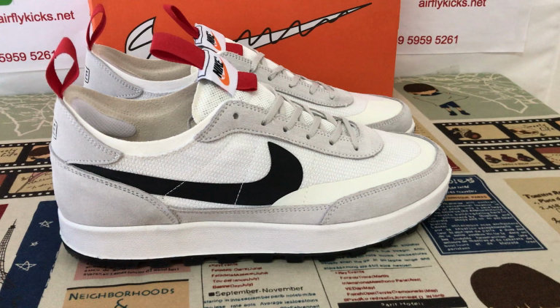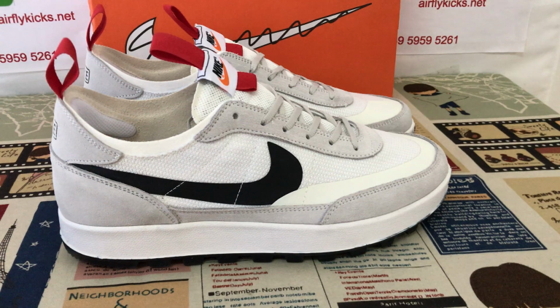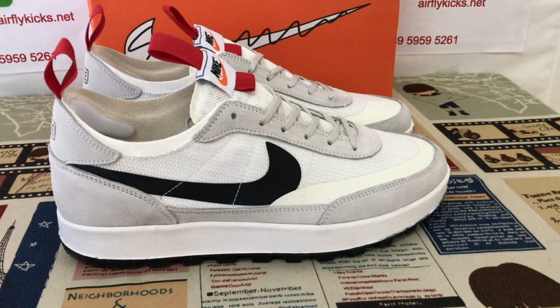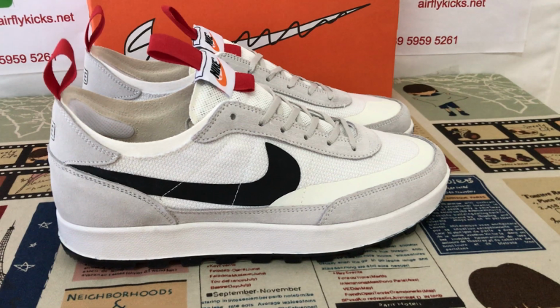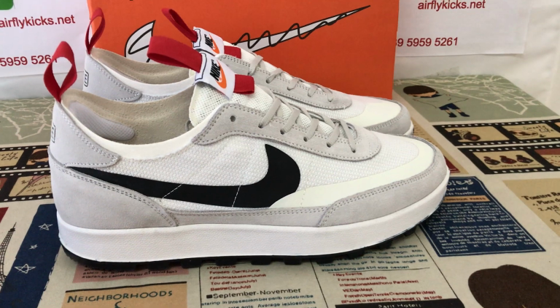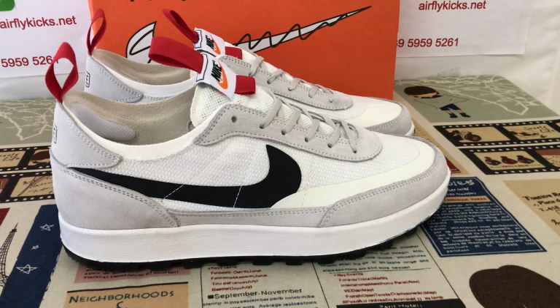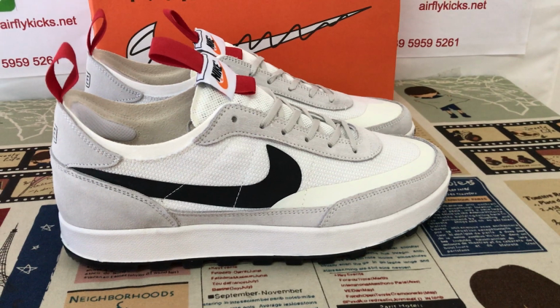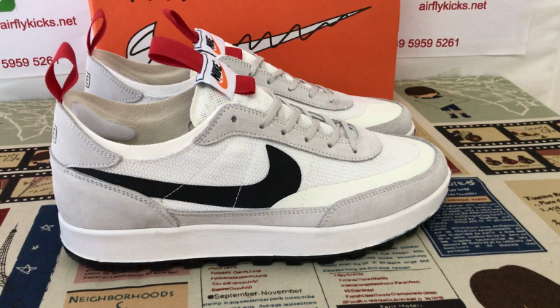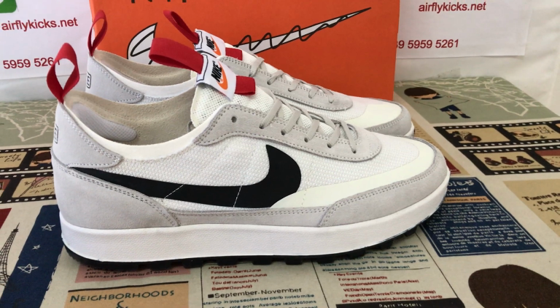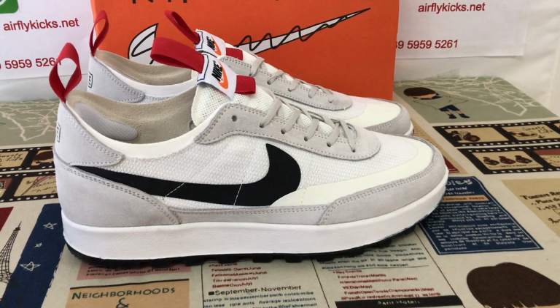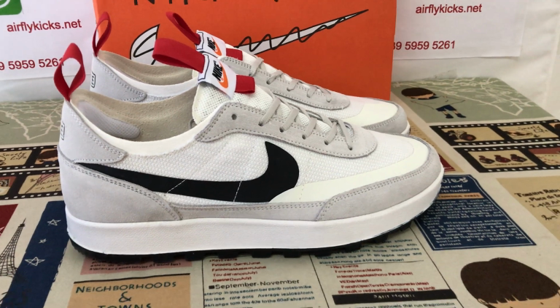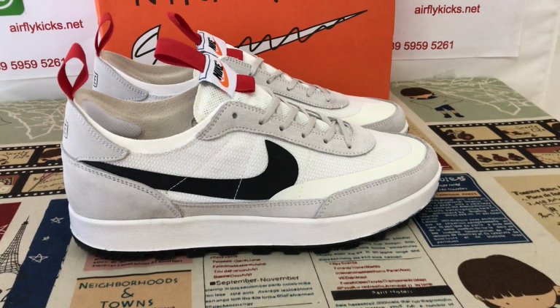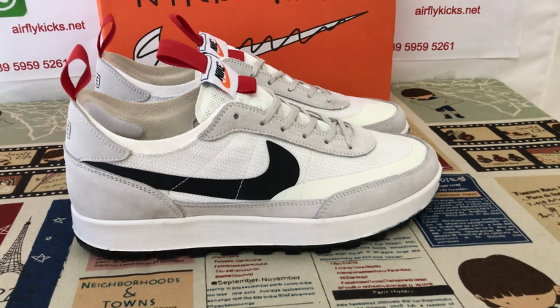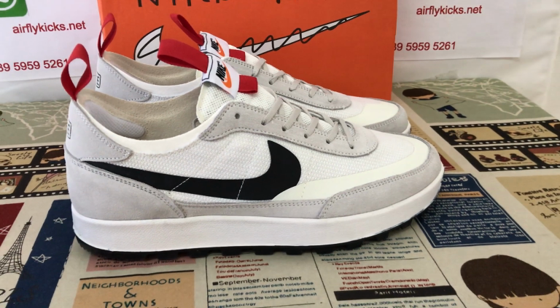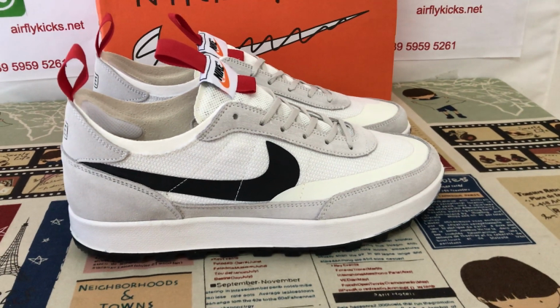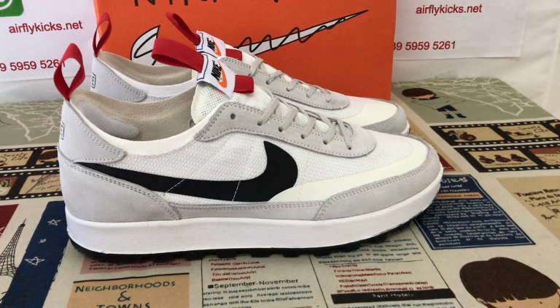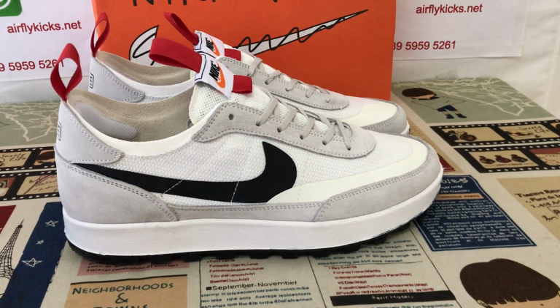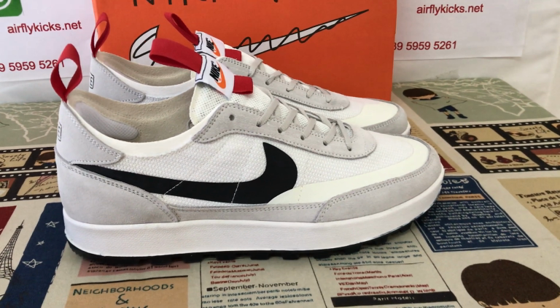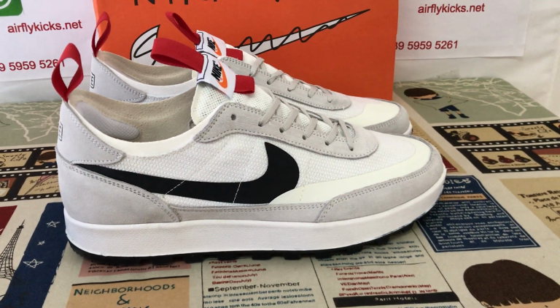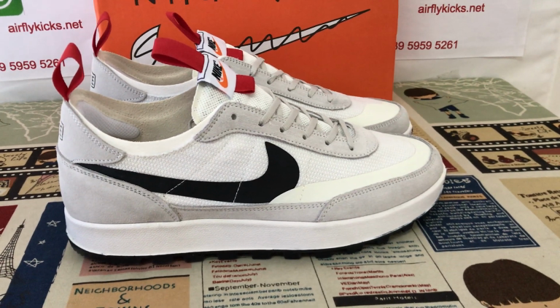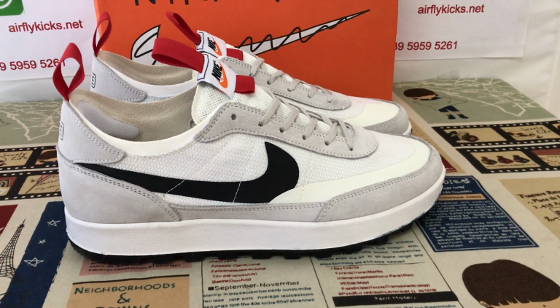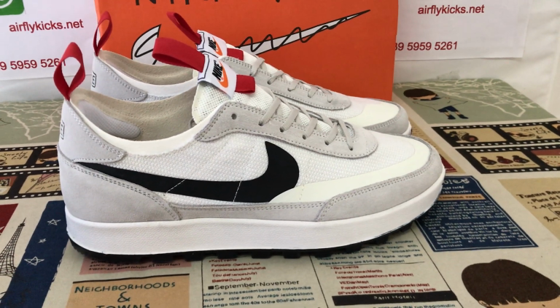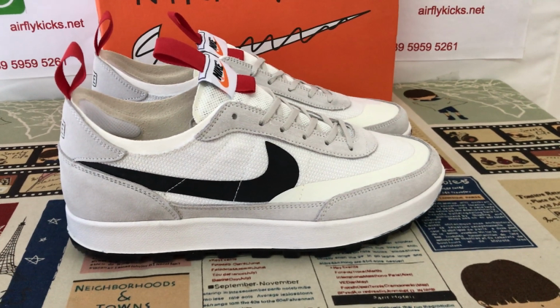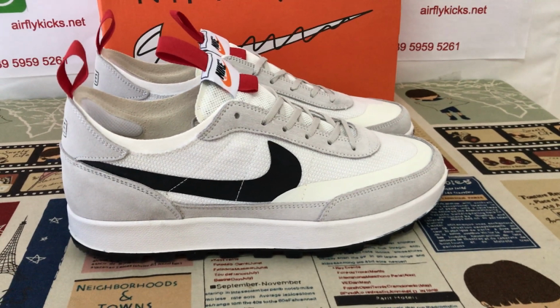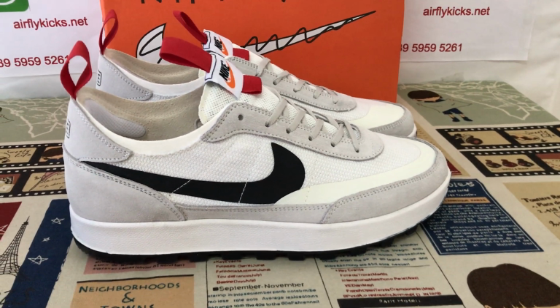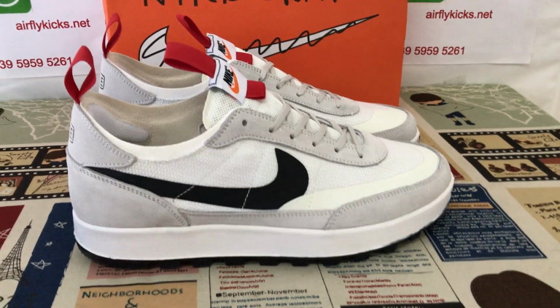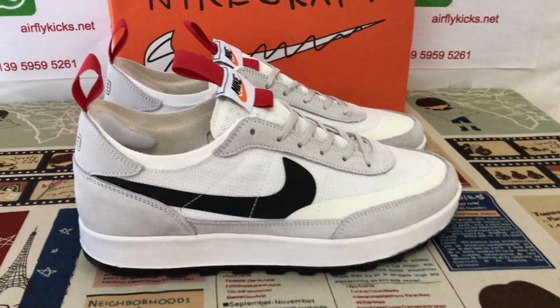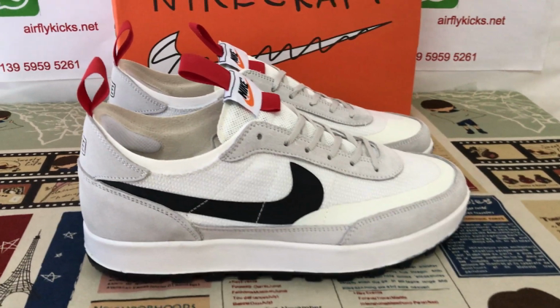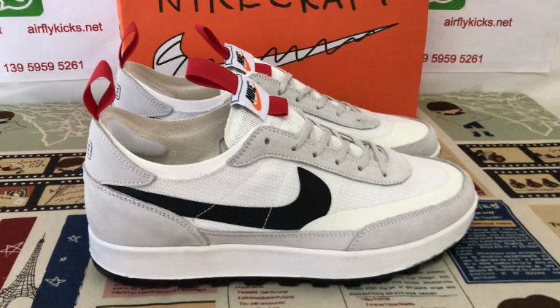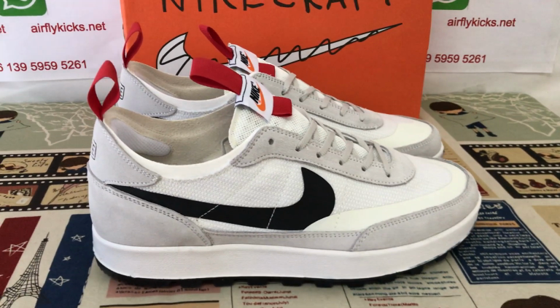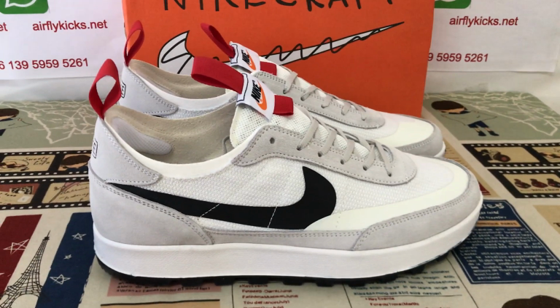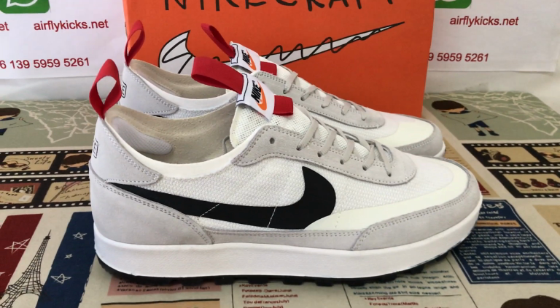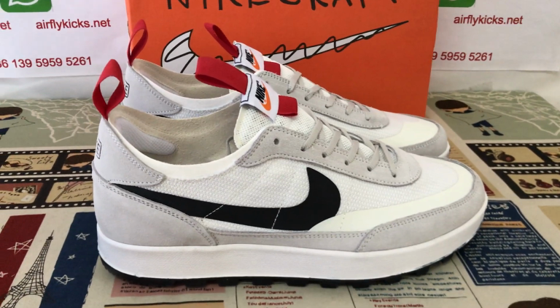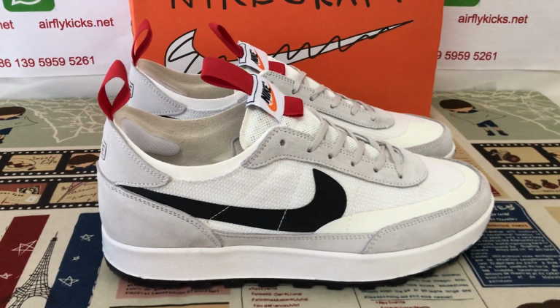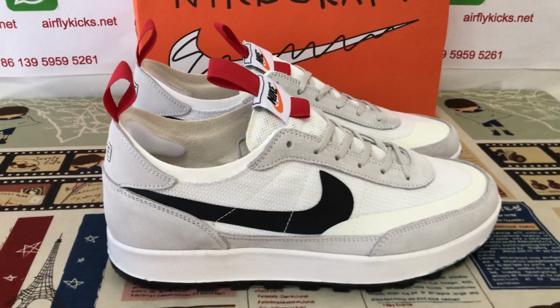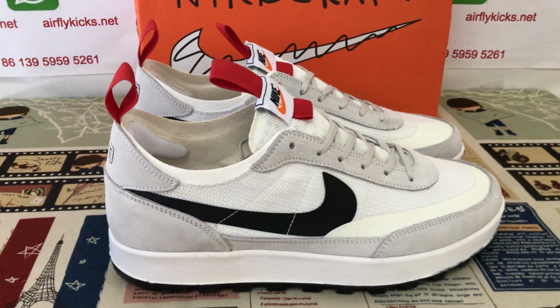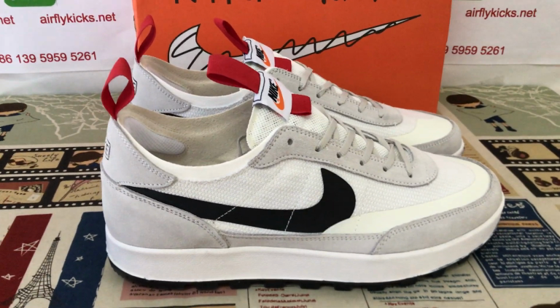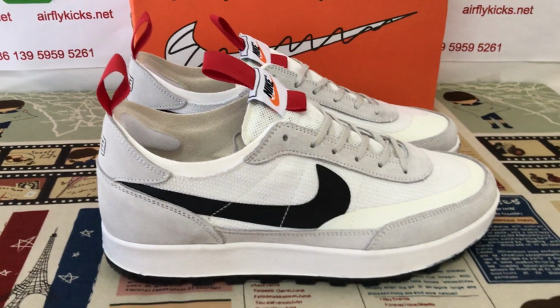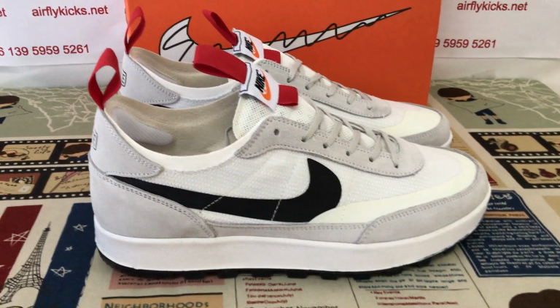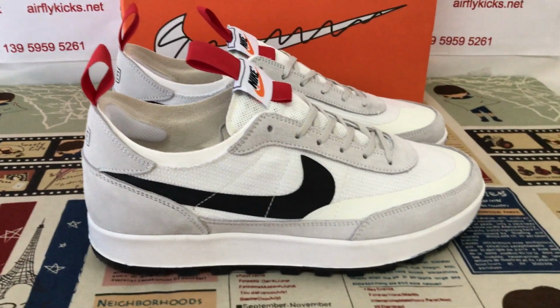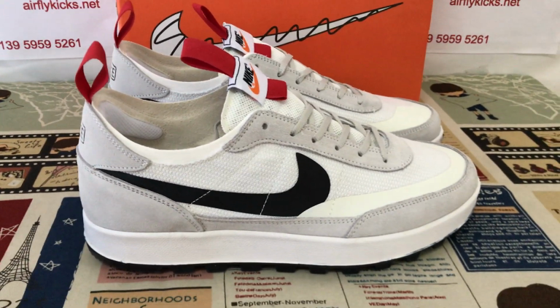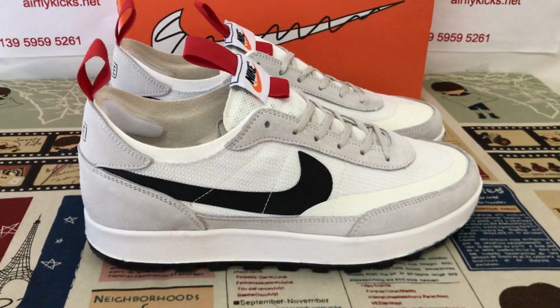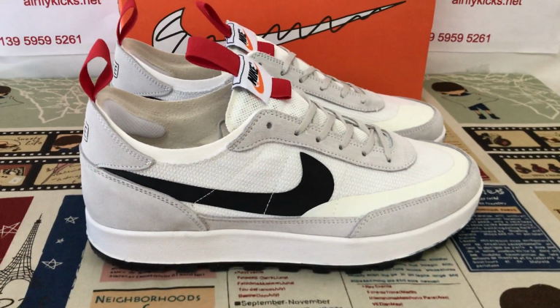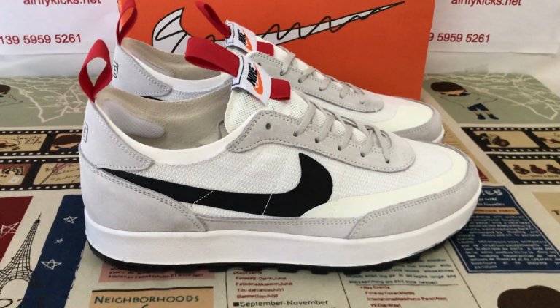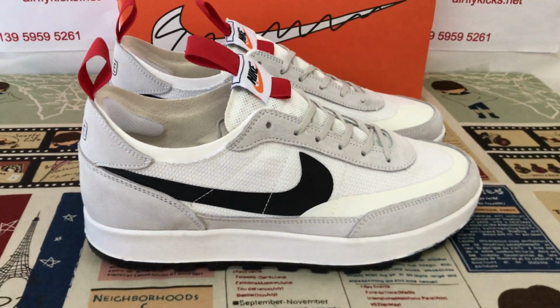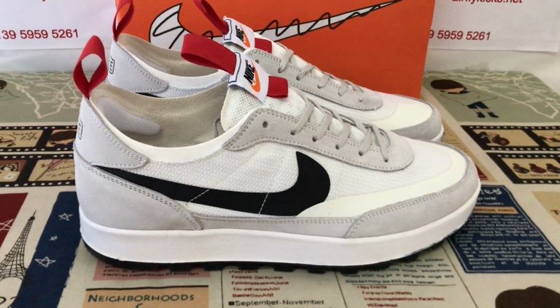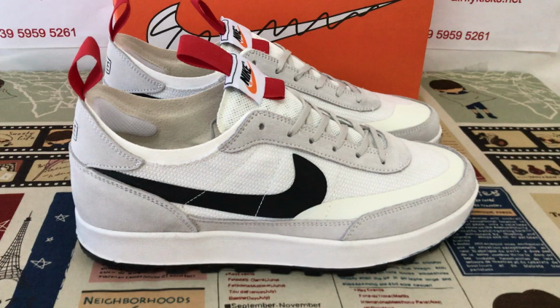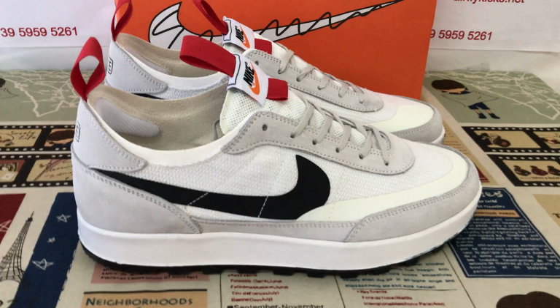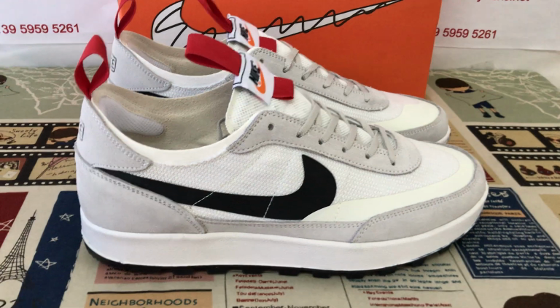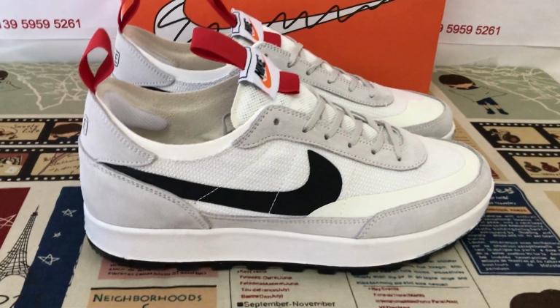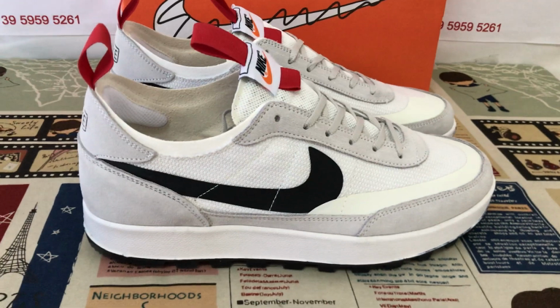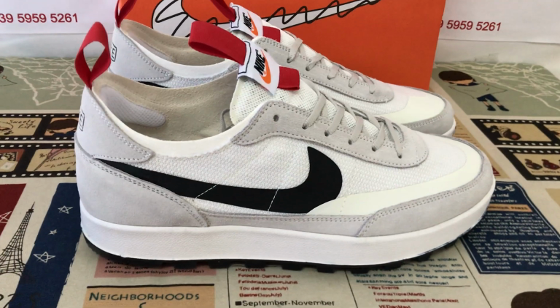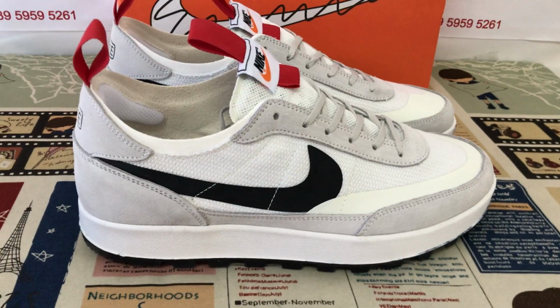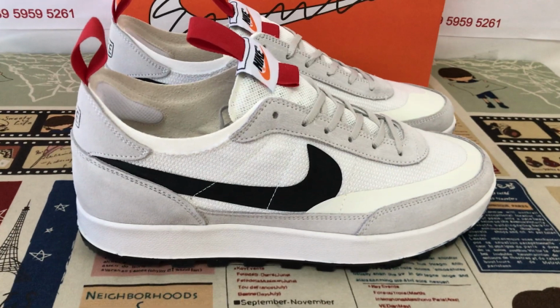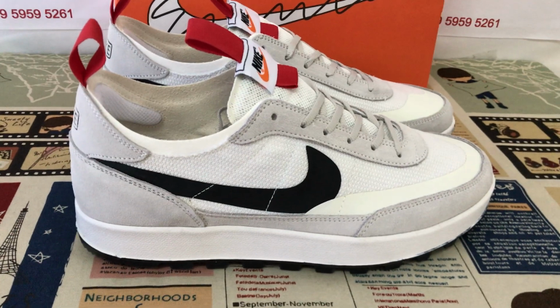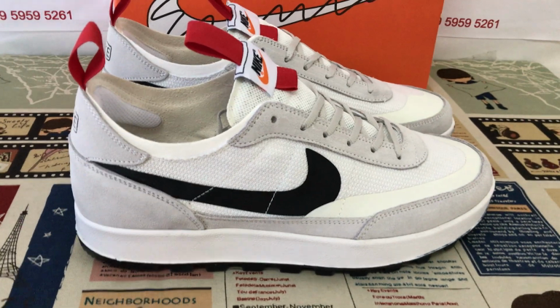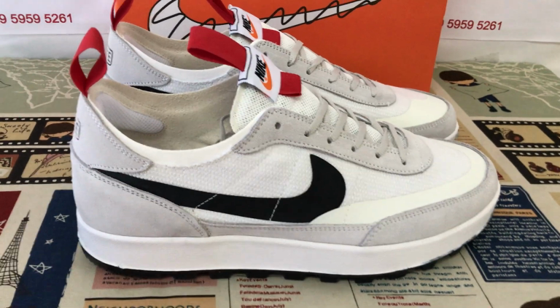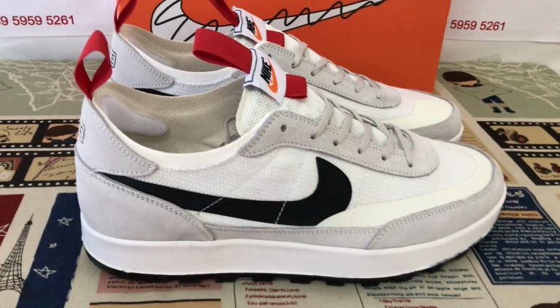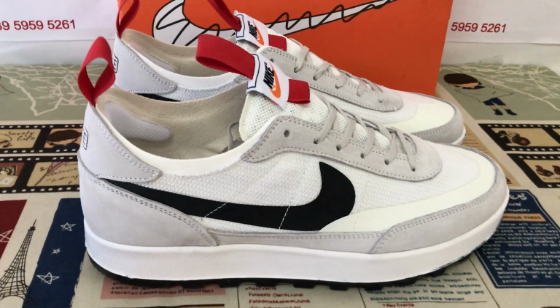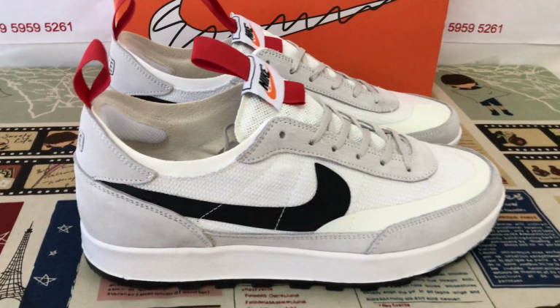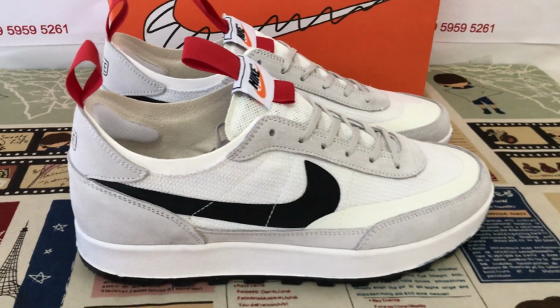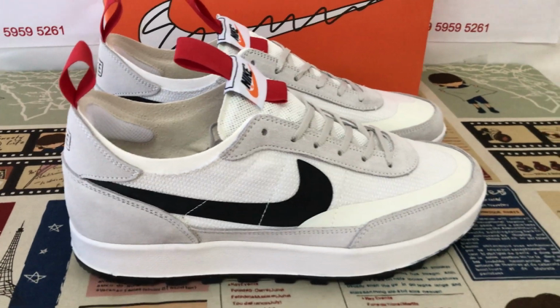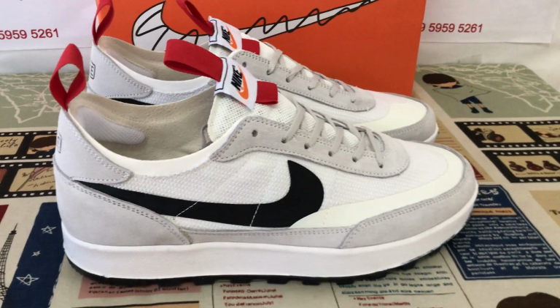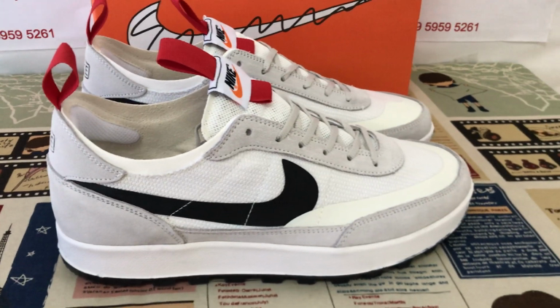Hello friends, today let me show you a new shoes — Tom Sacks Nike Club general purpose shoes.